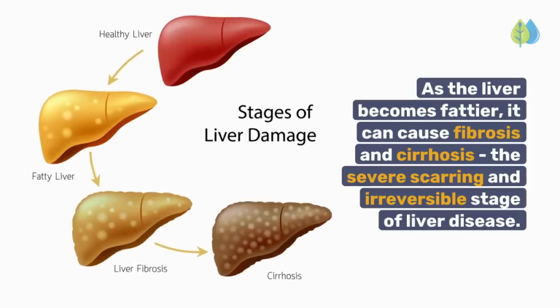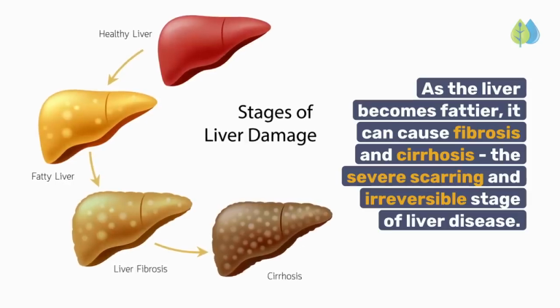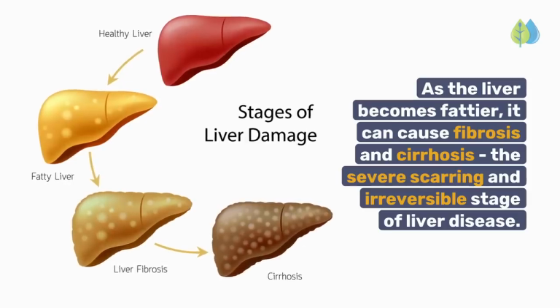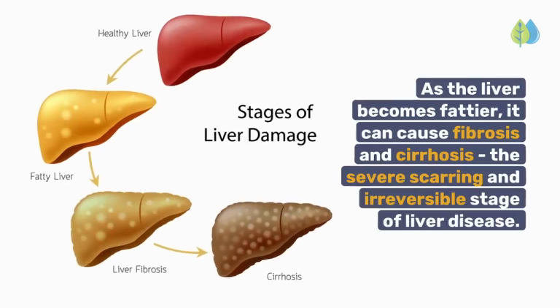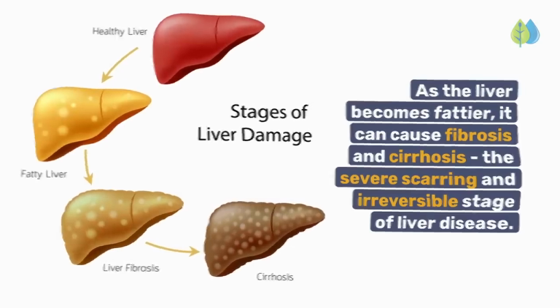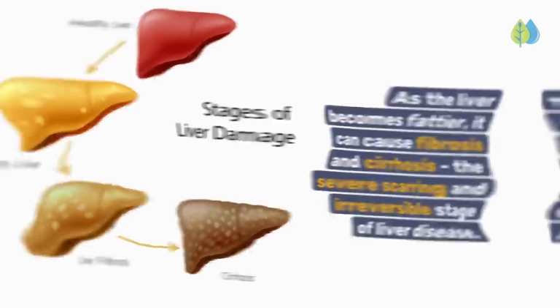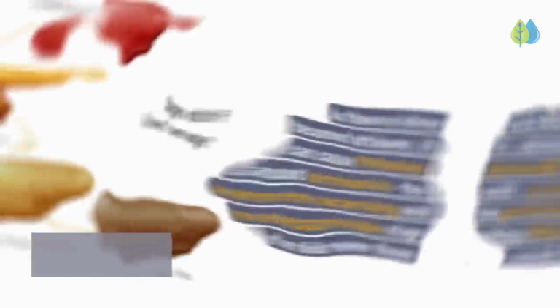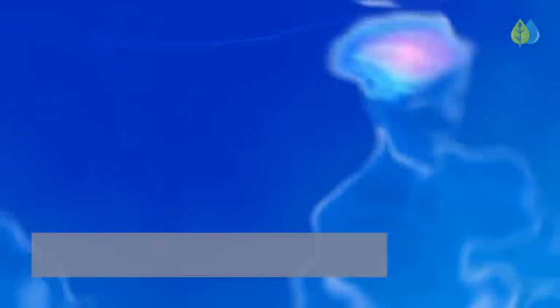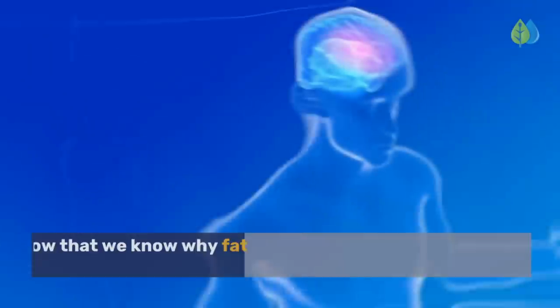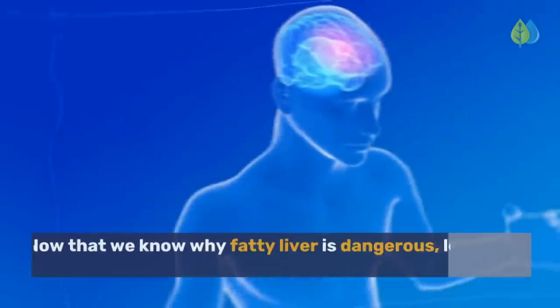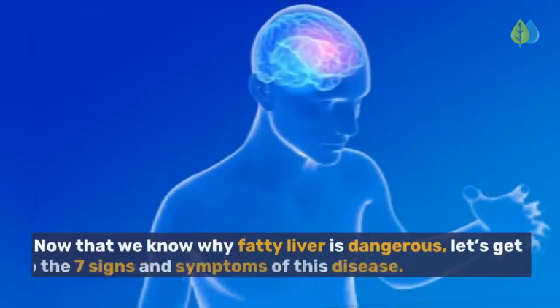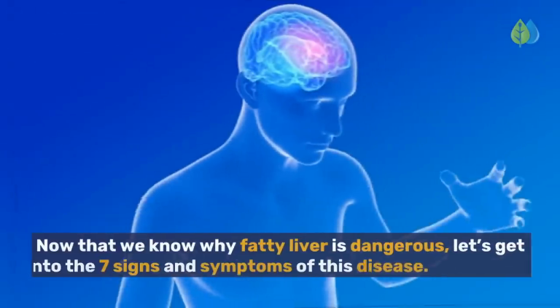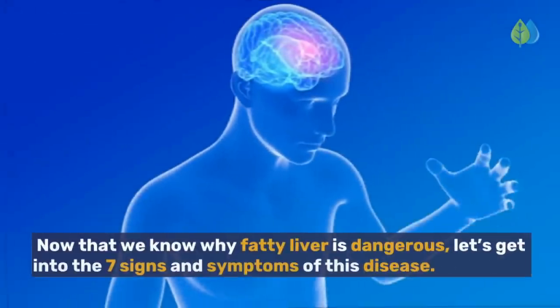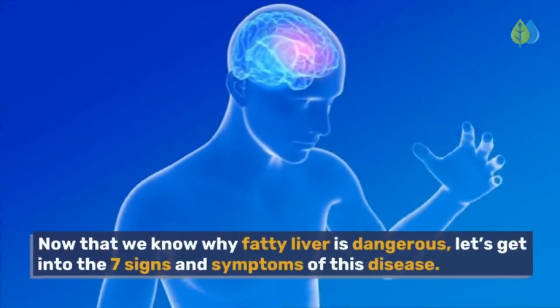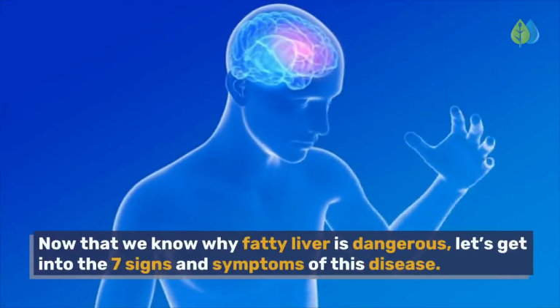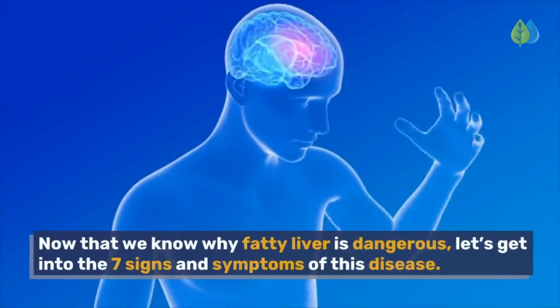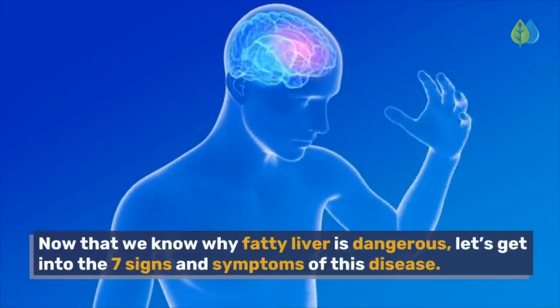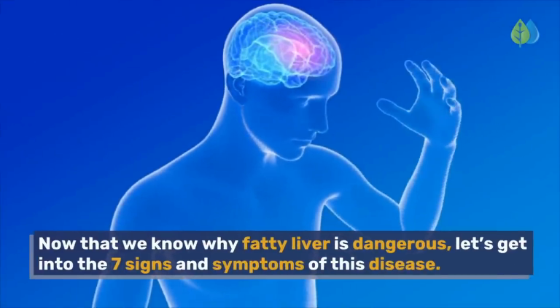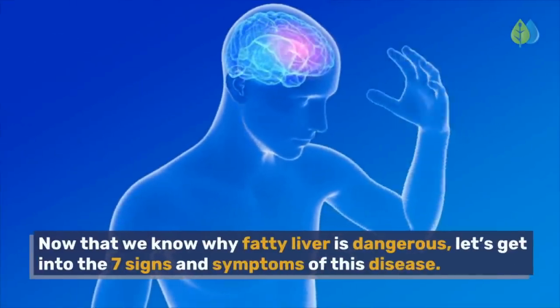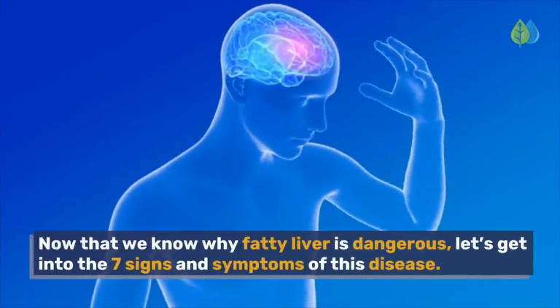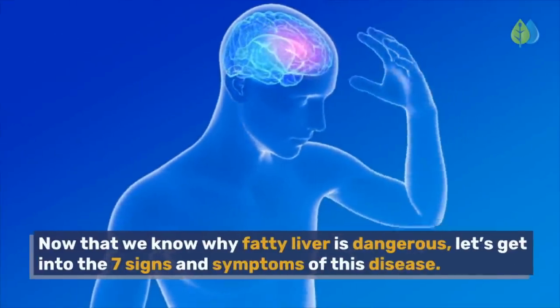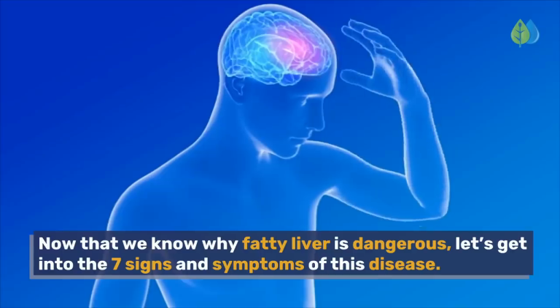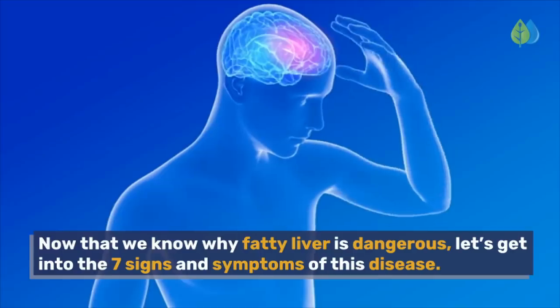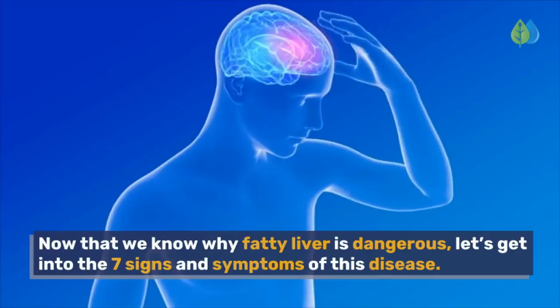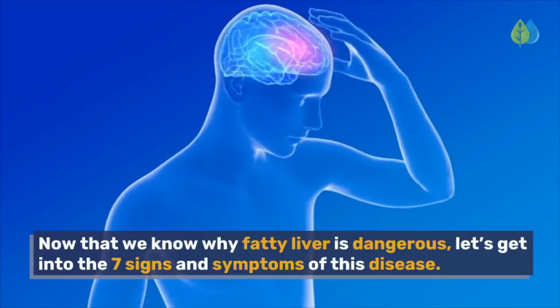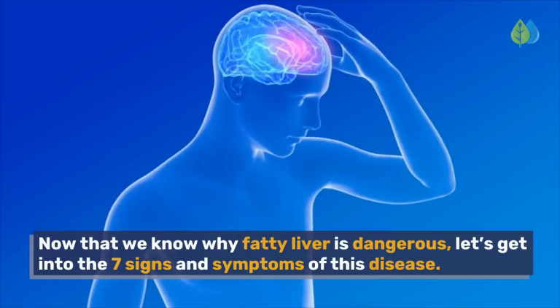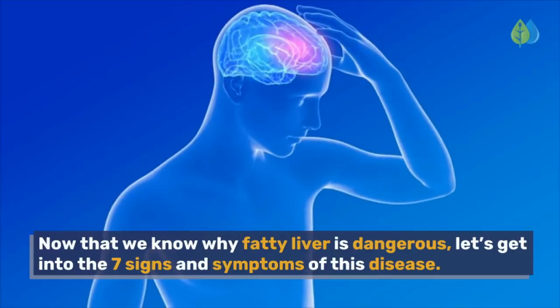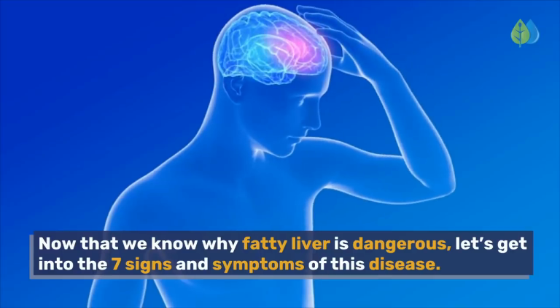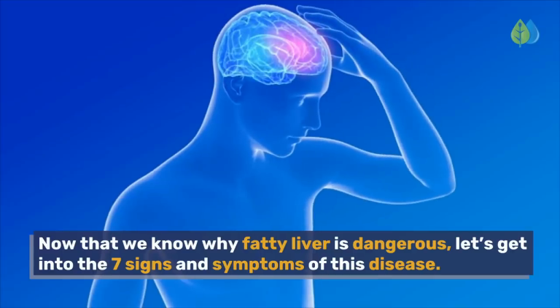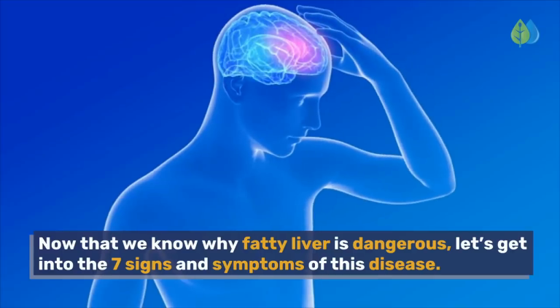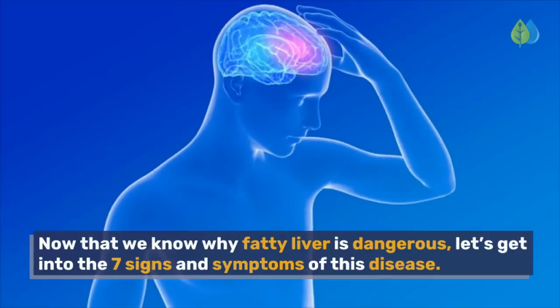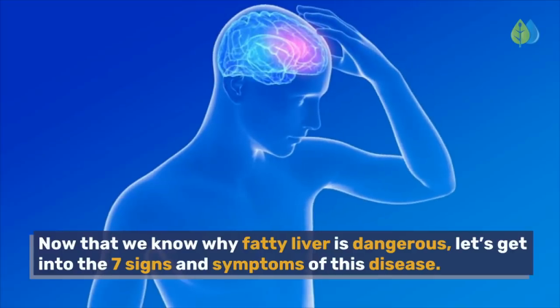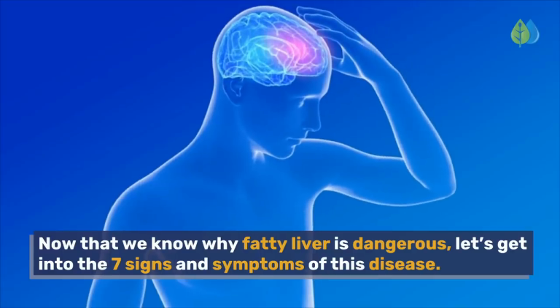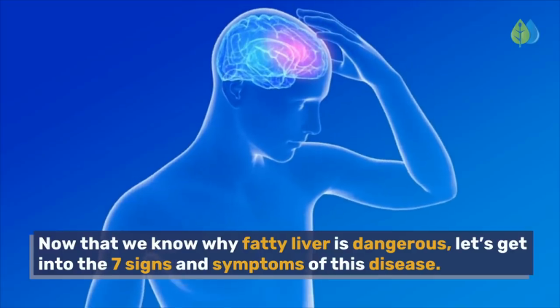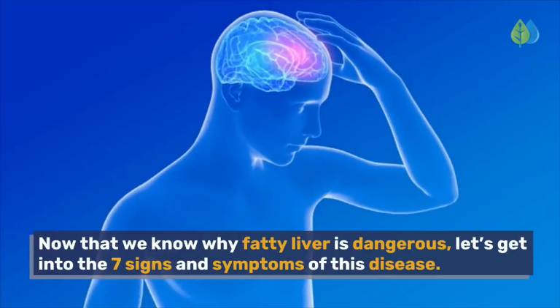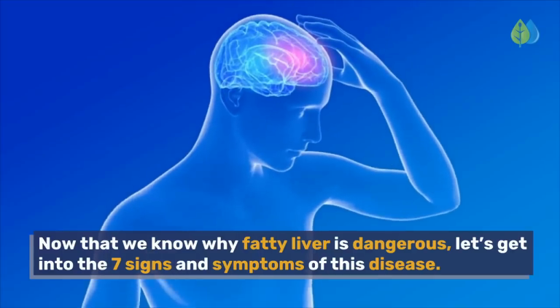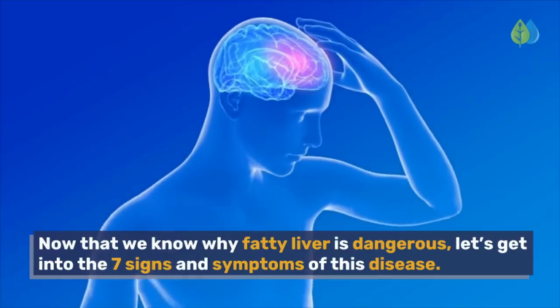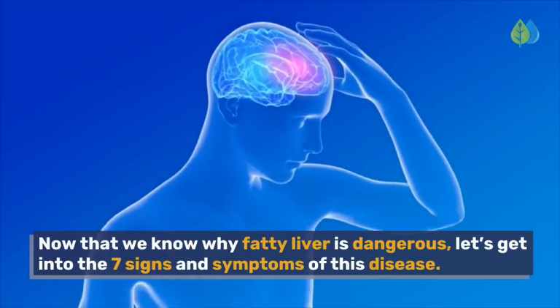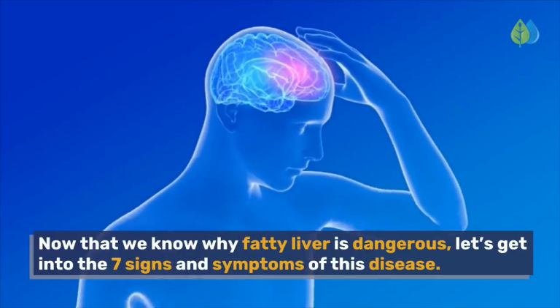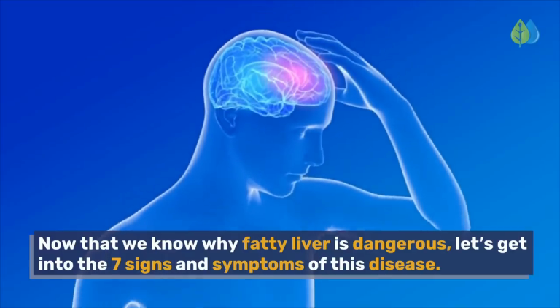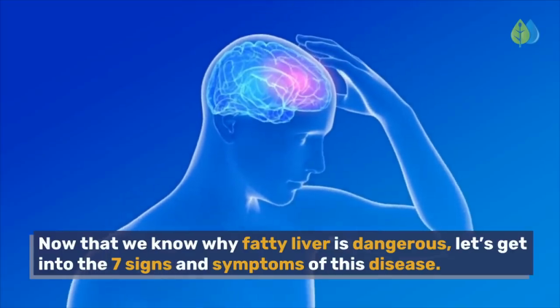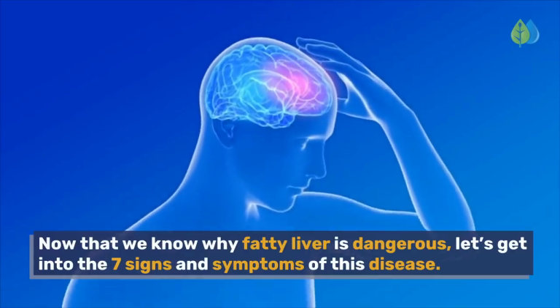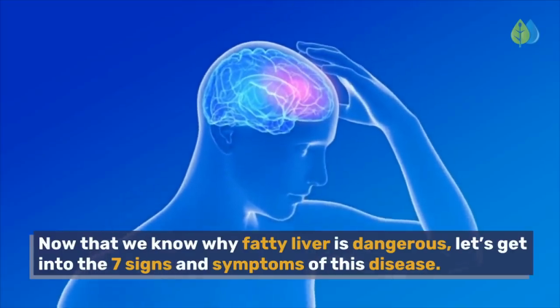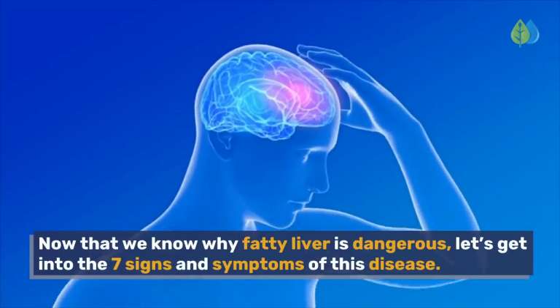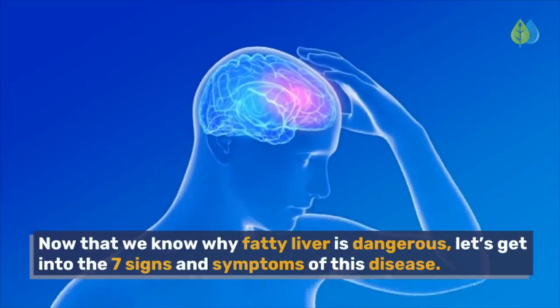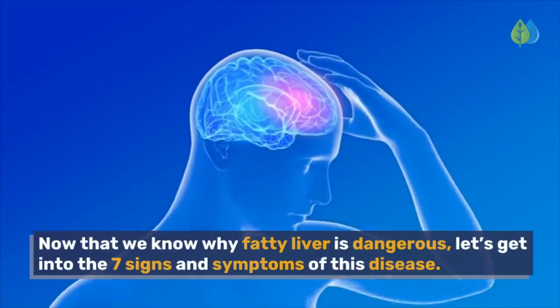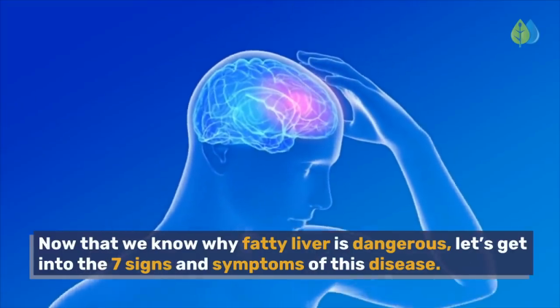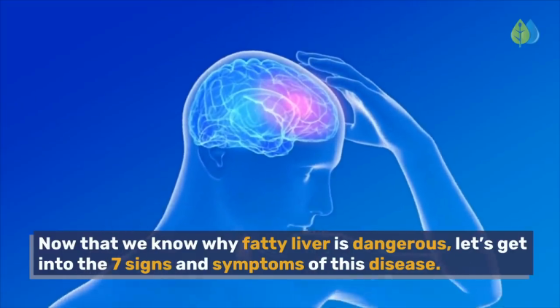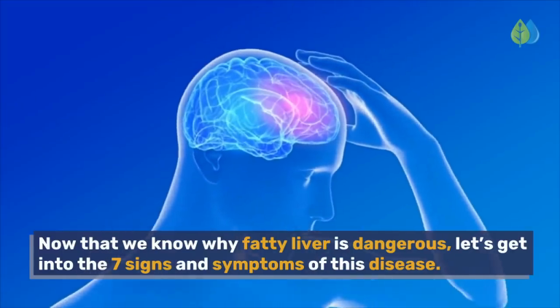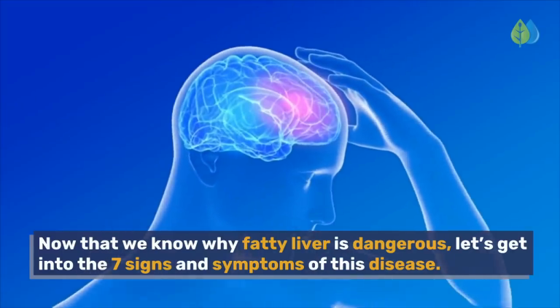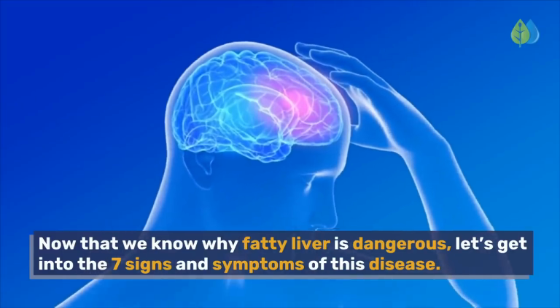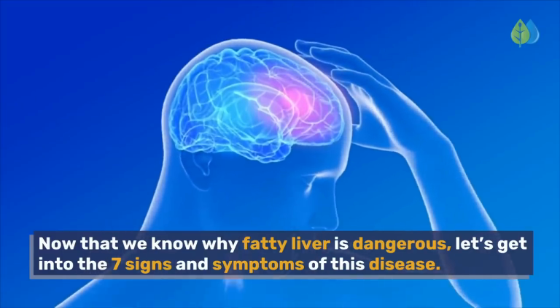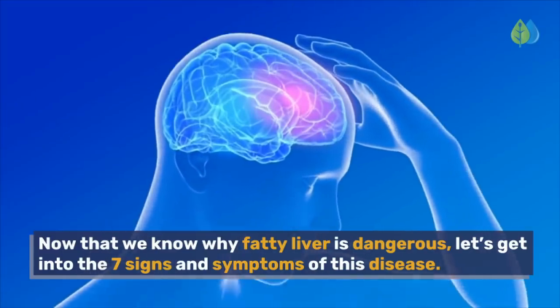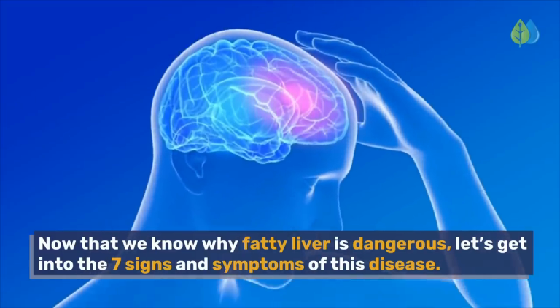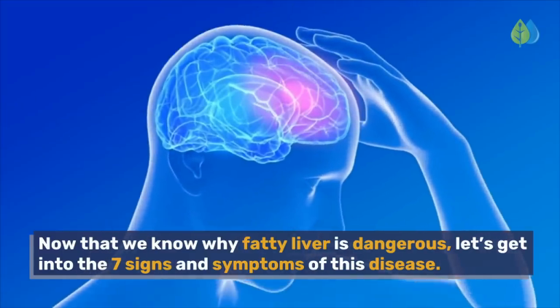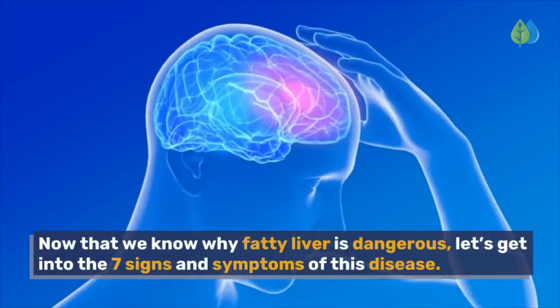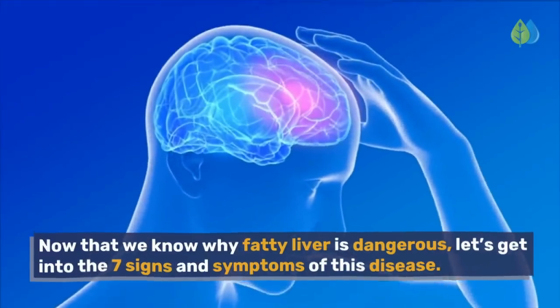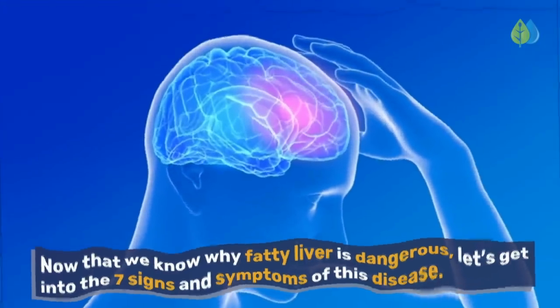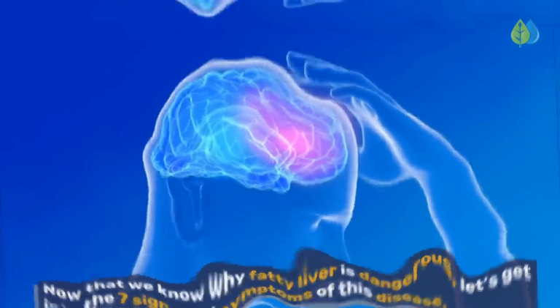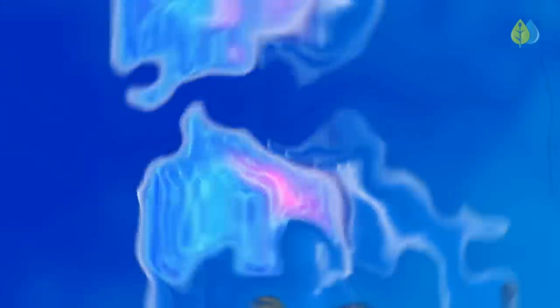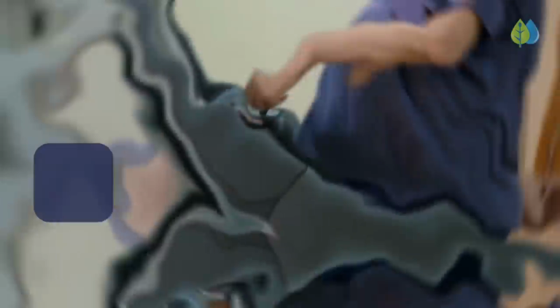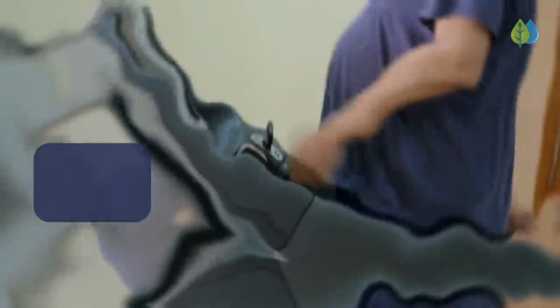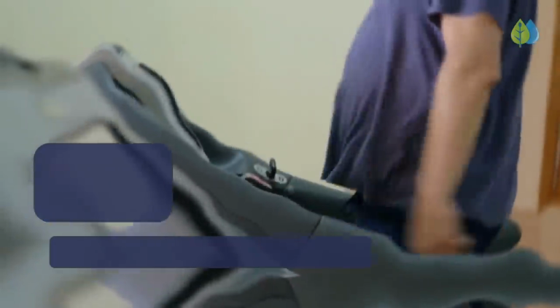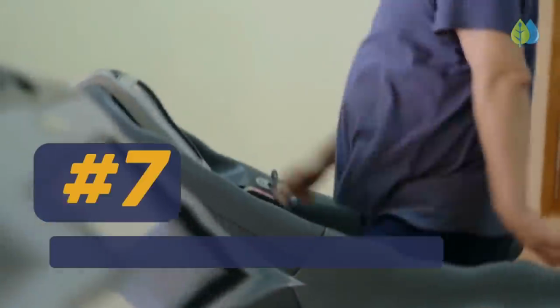Now that we know why fatty liver is dangerous, let's get into the 7 signs and symptoms of this disease. Number 7.